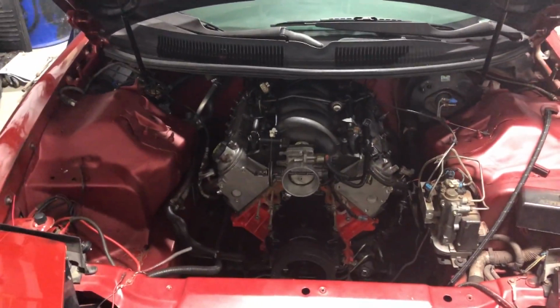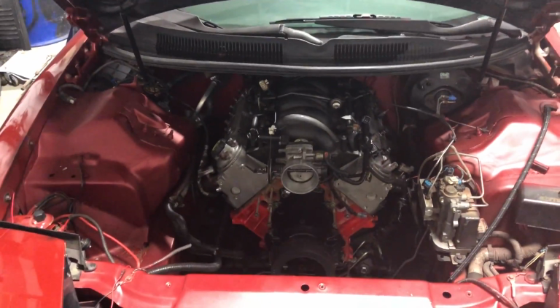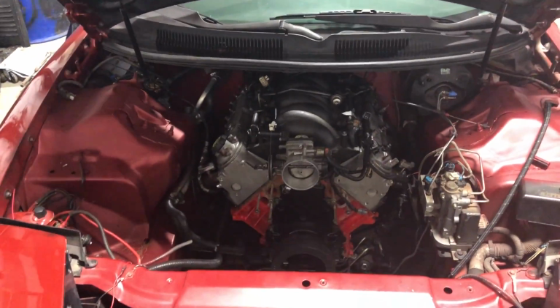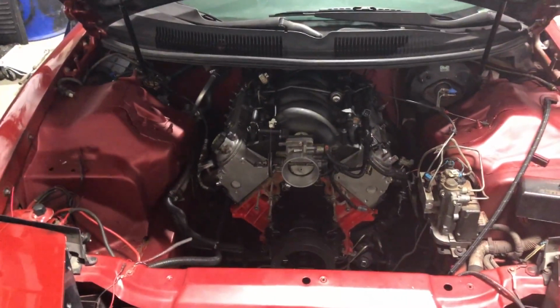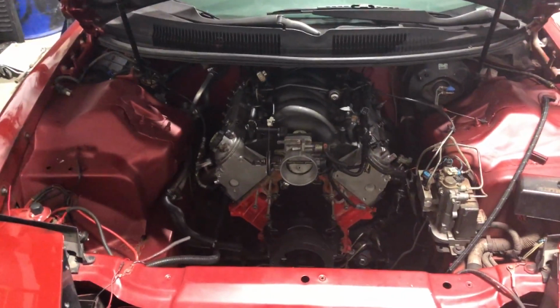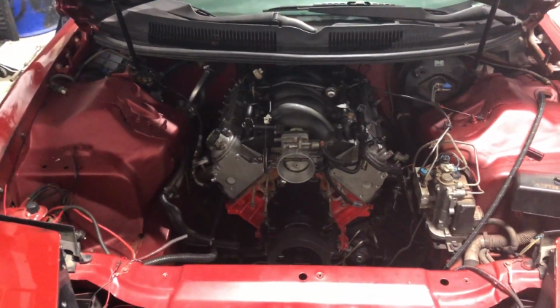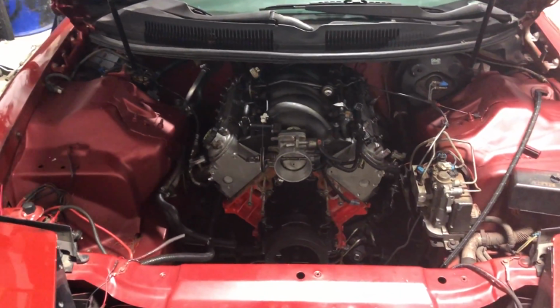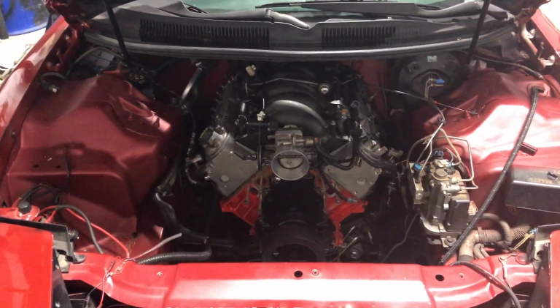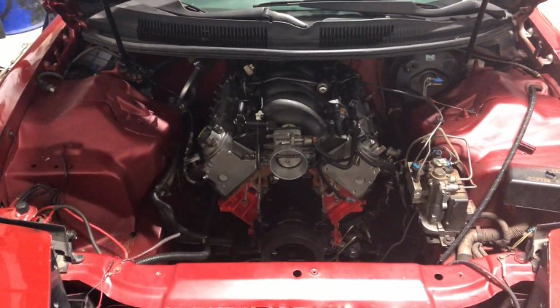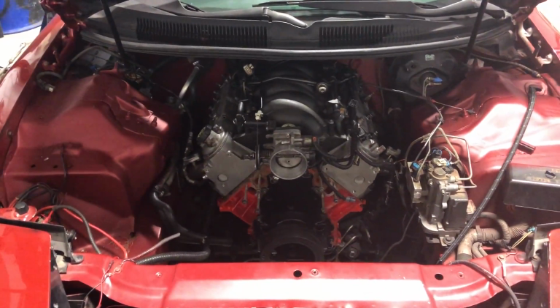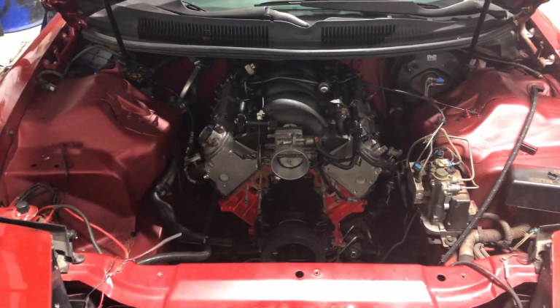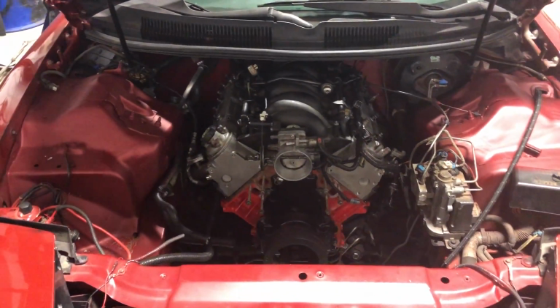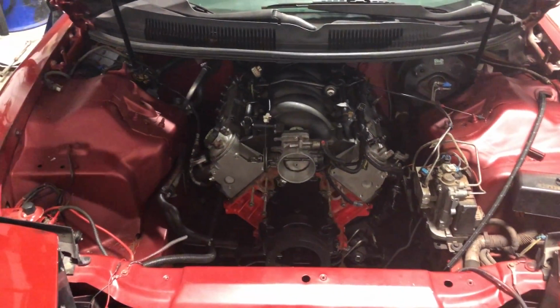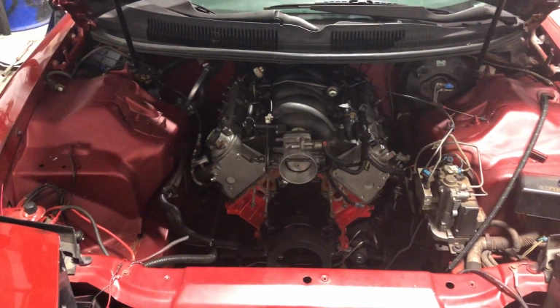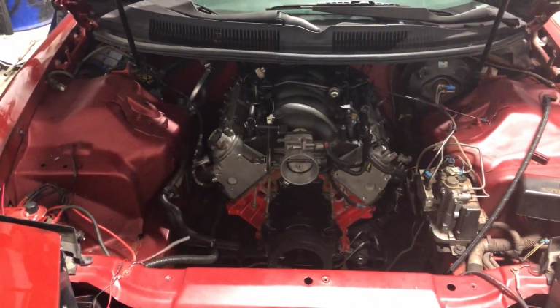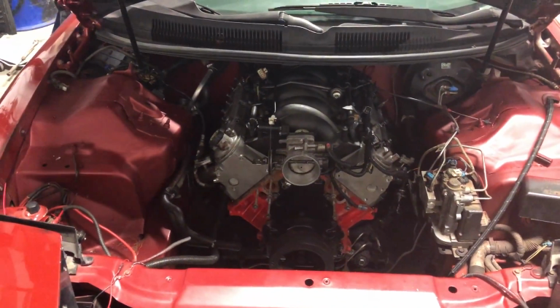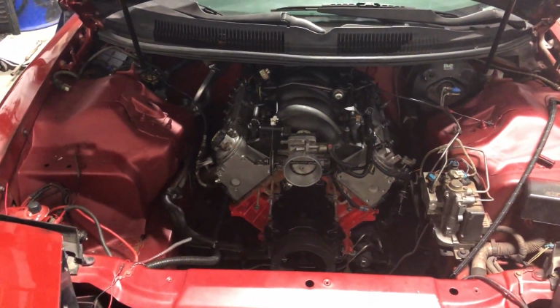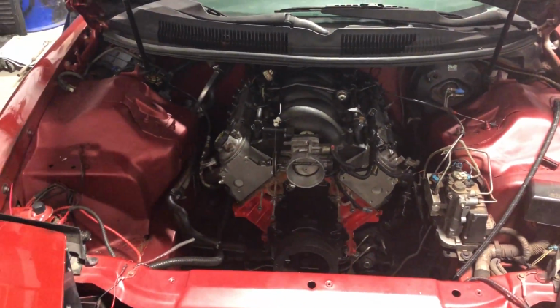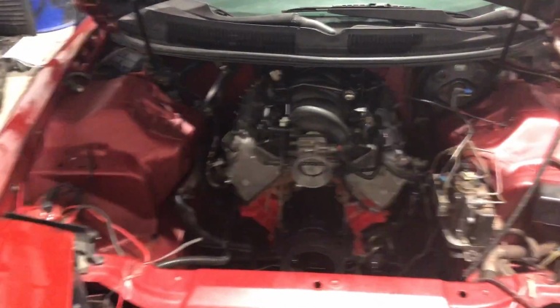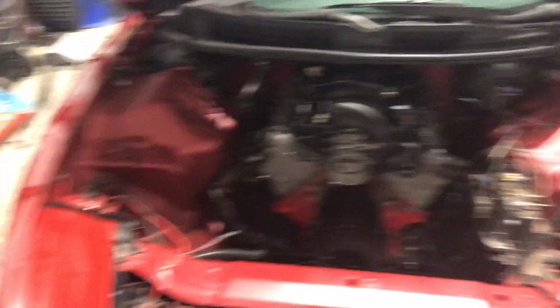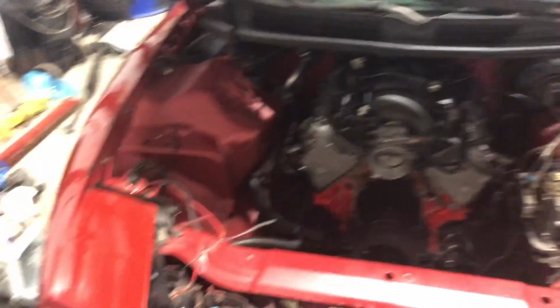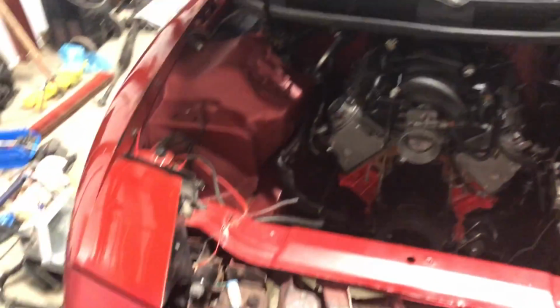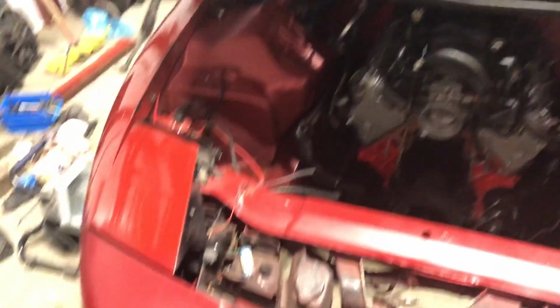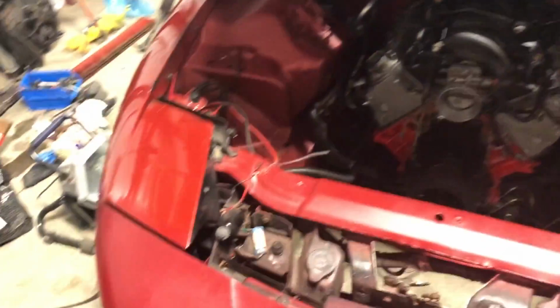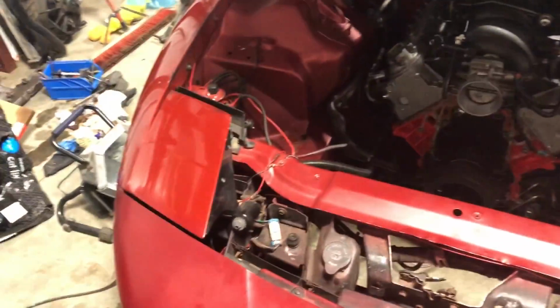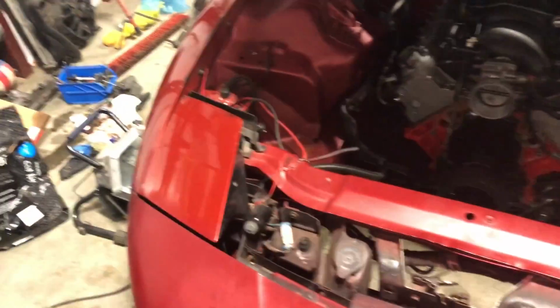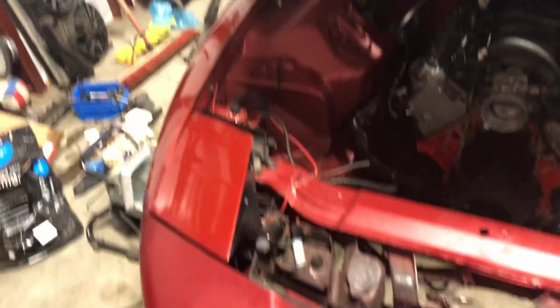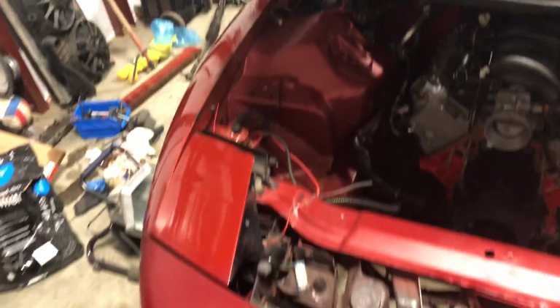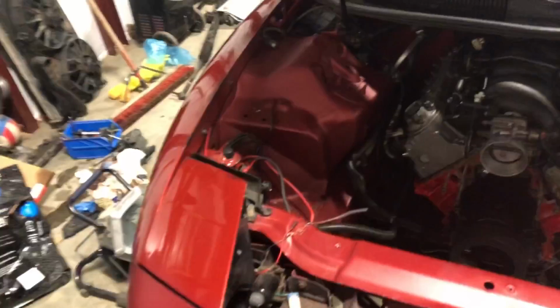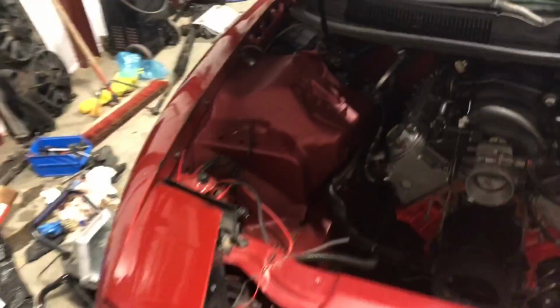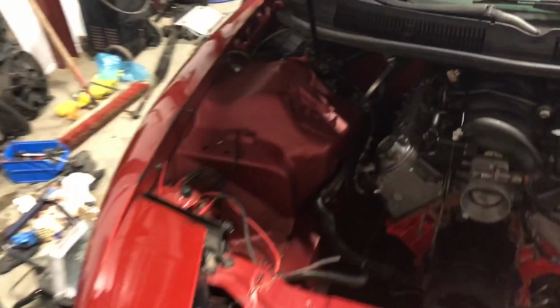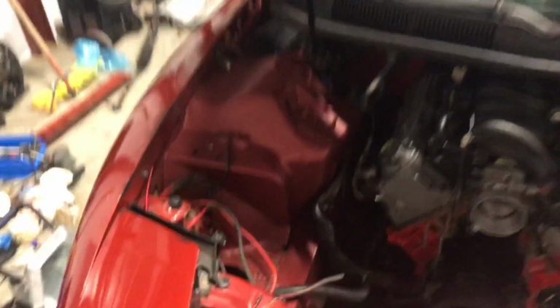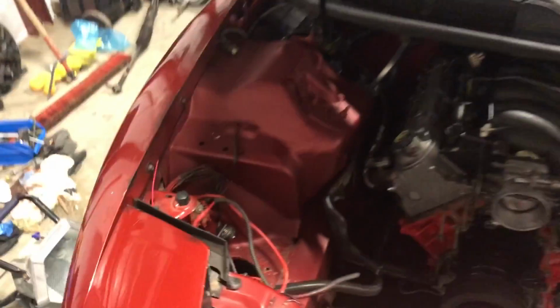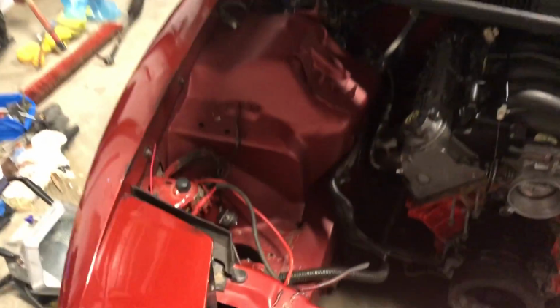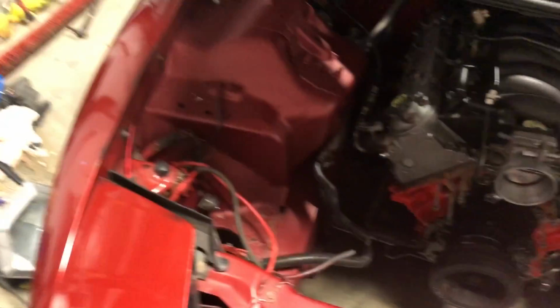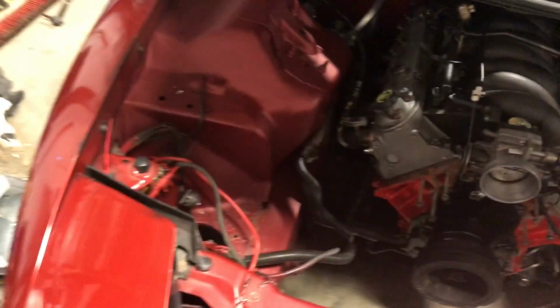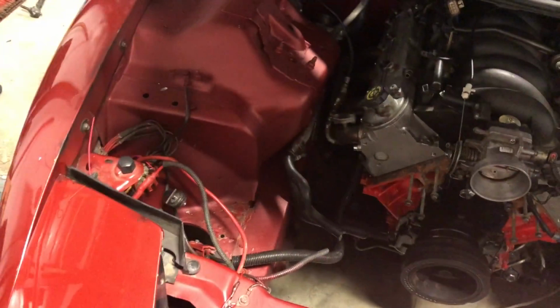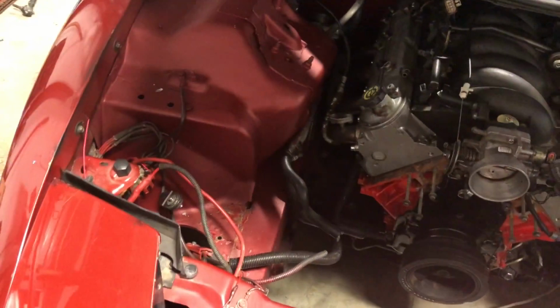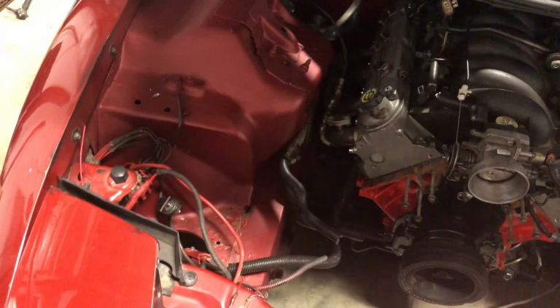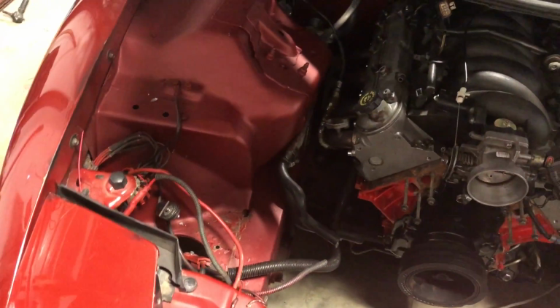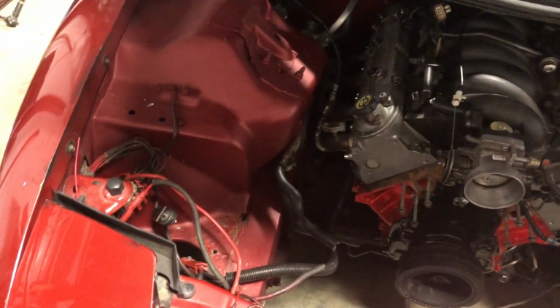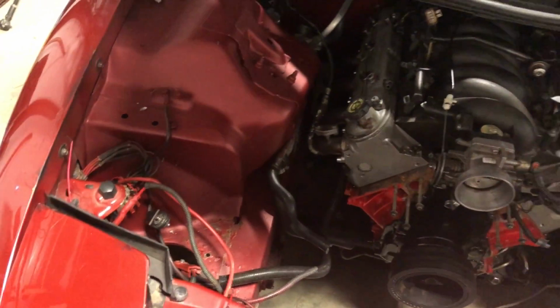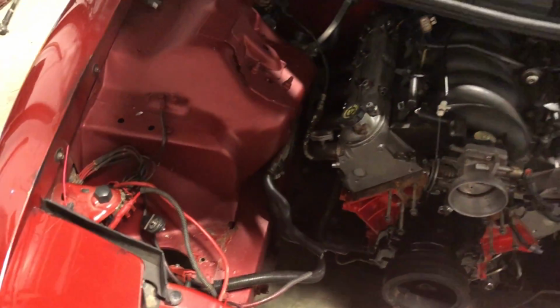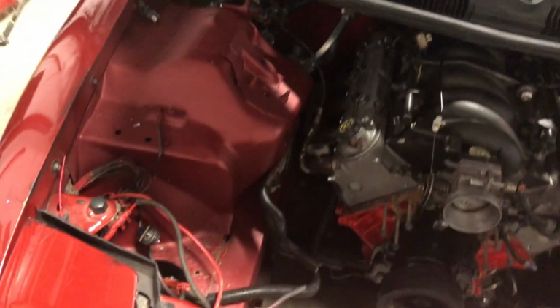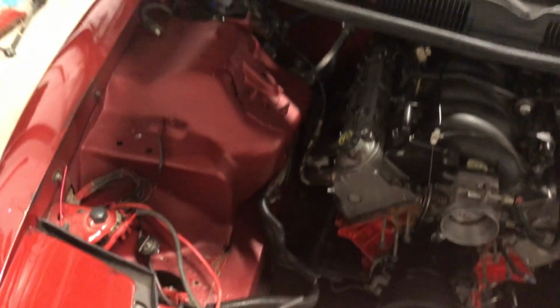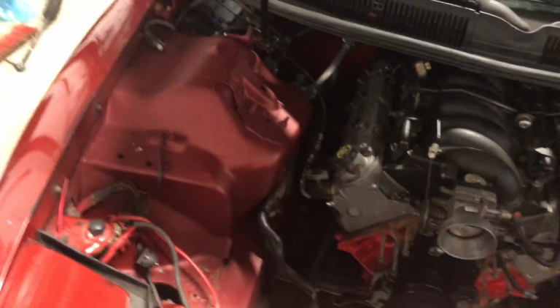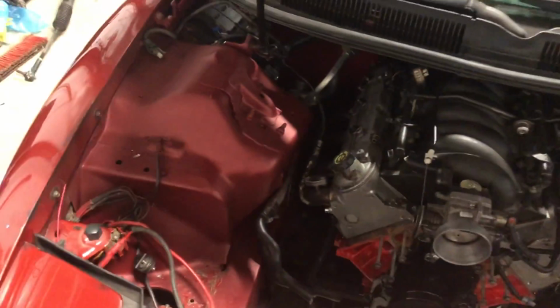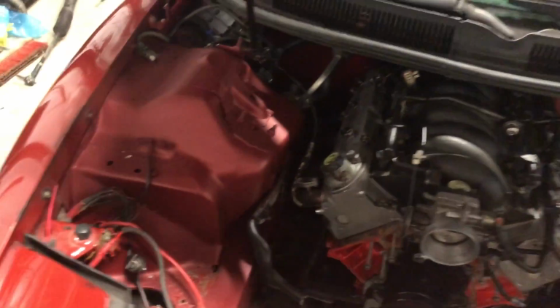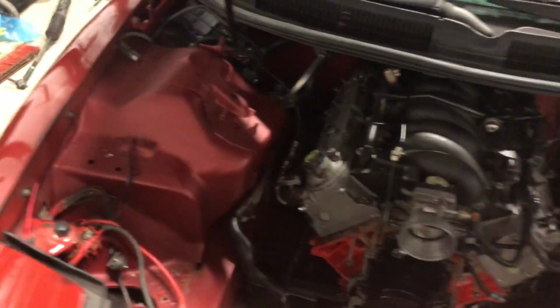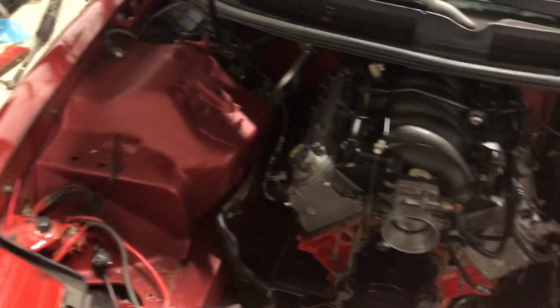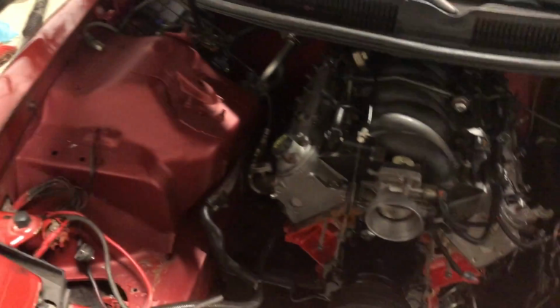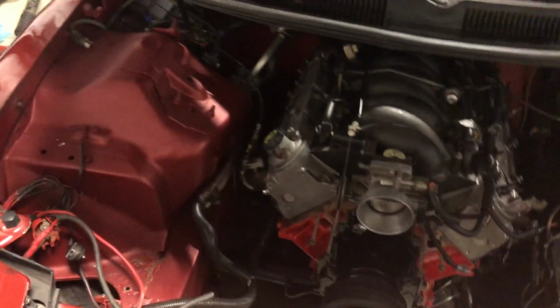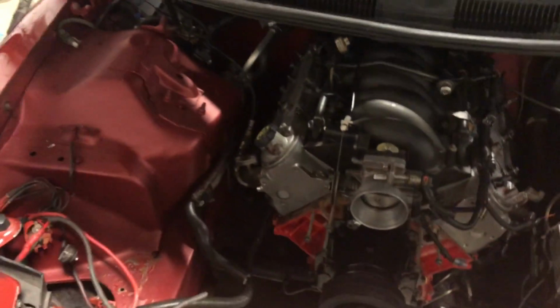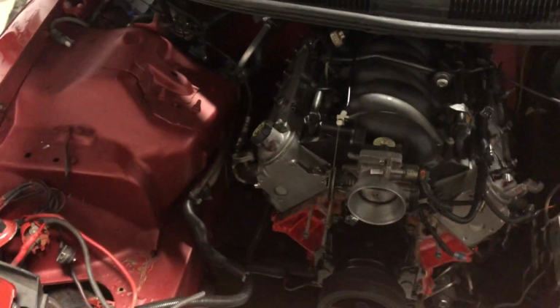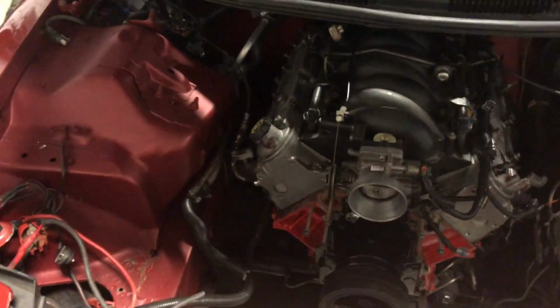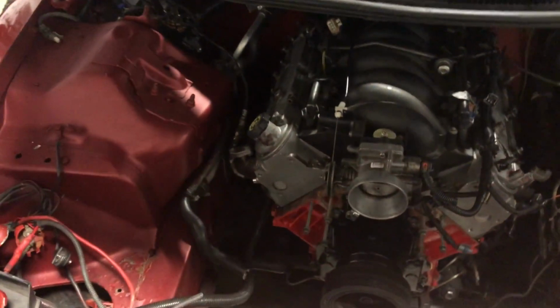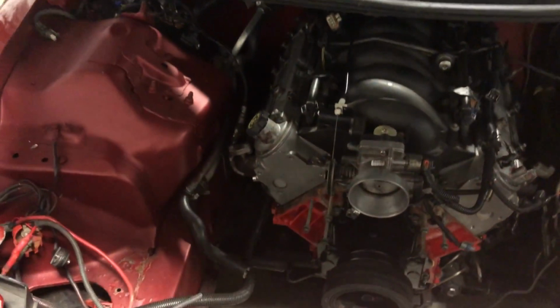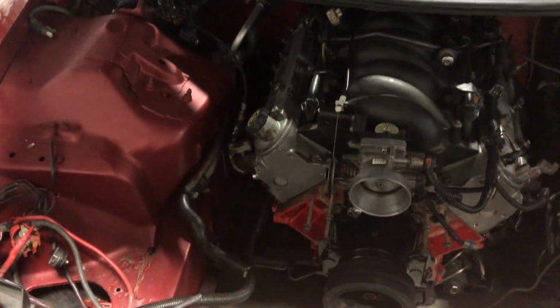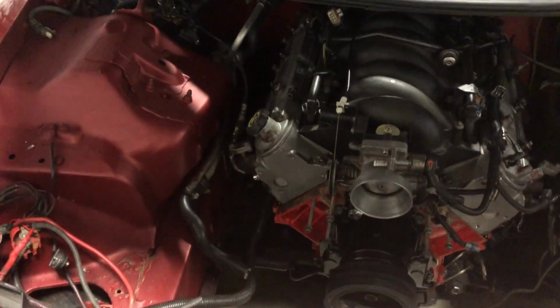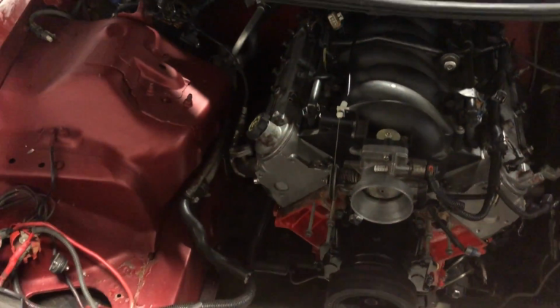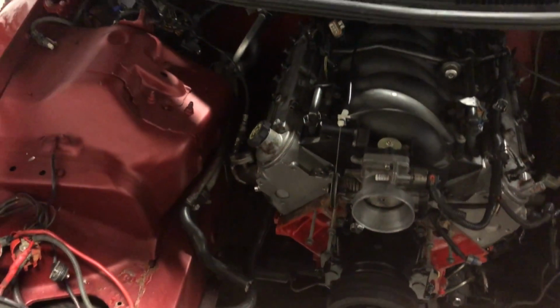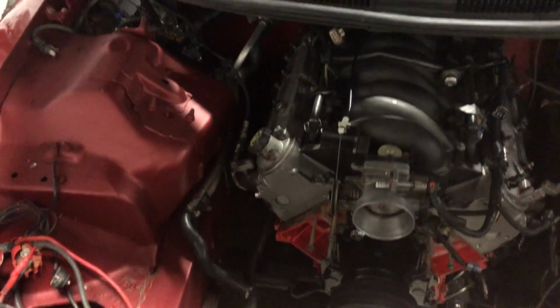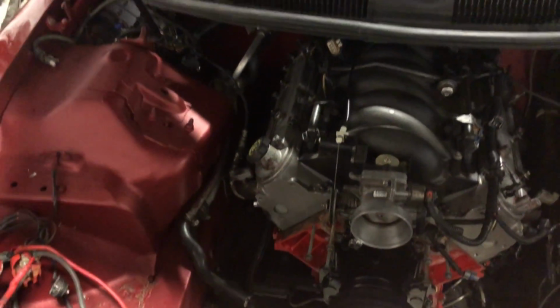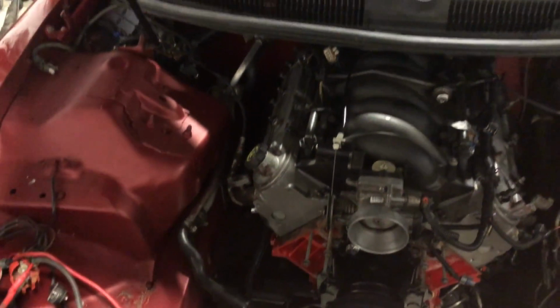The engine bay is looking pretty spiffy. I used this matte clear coat and I'm quite loving it, so I'm probably gonna stick with that.